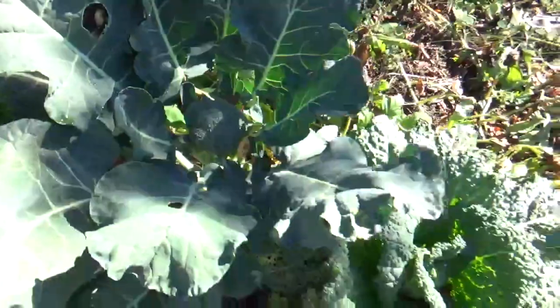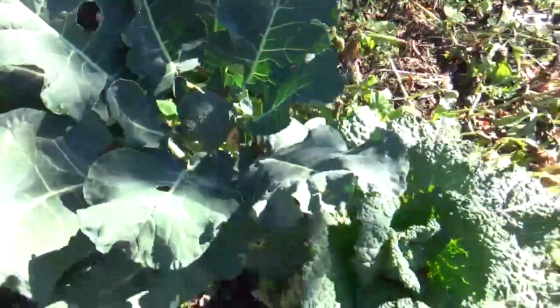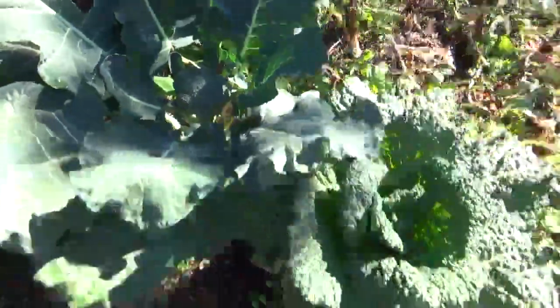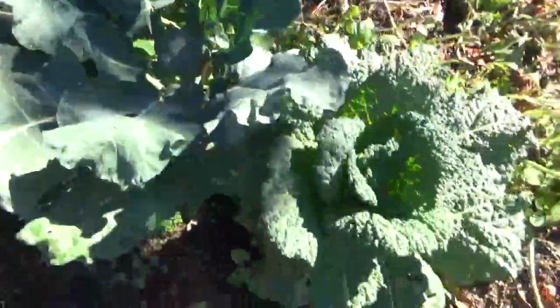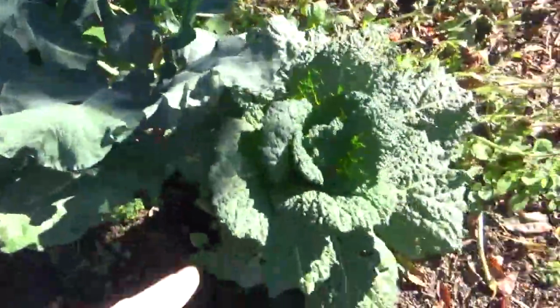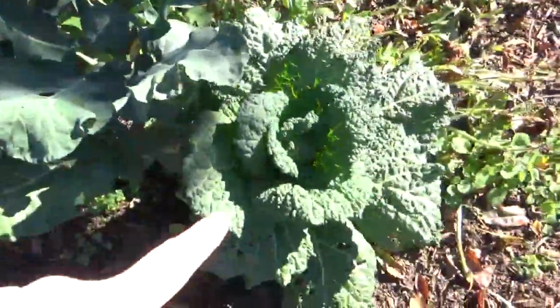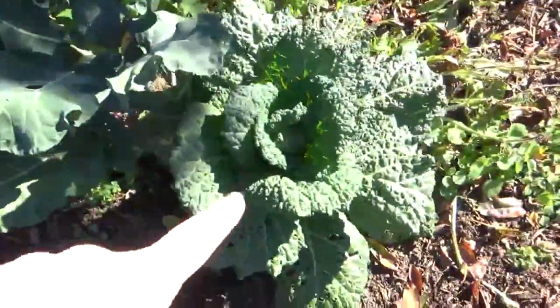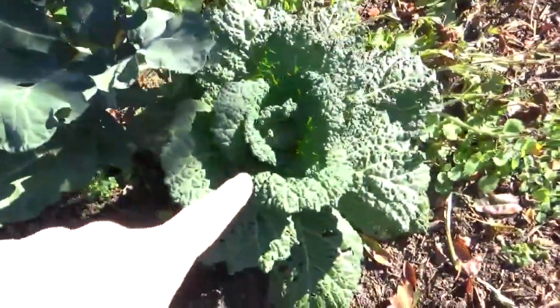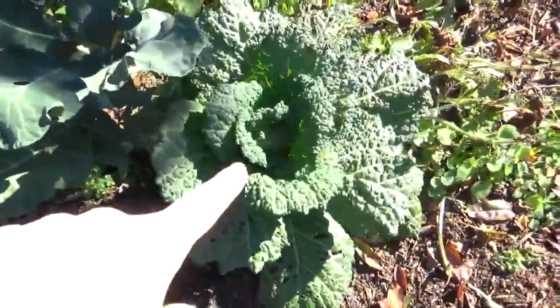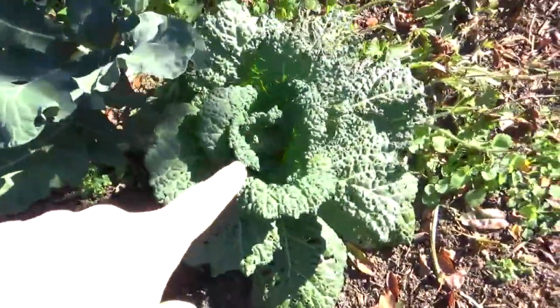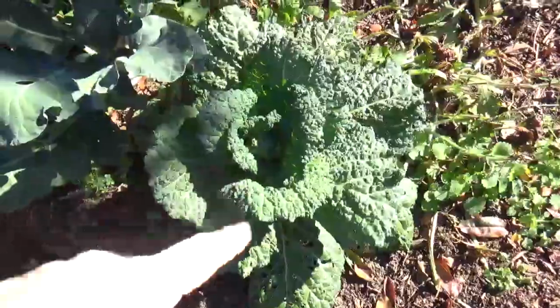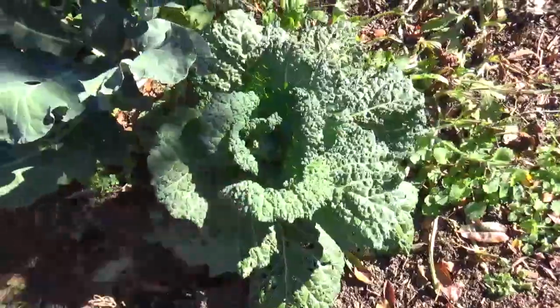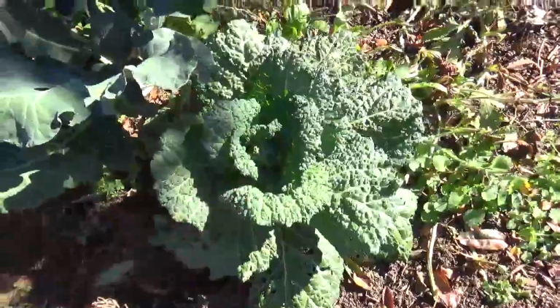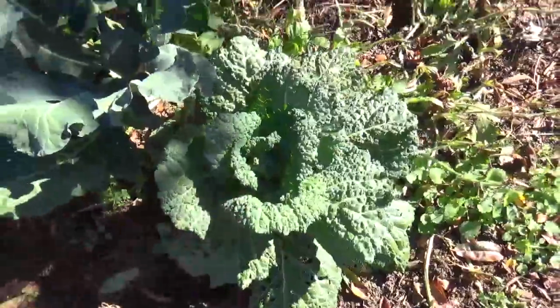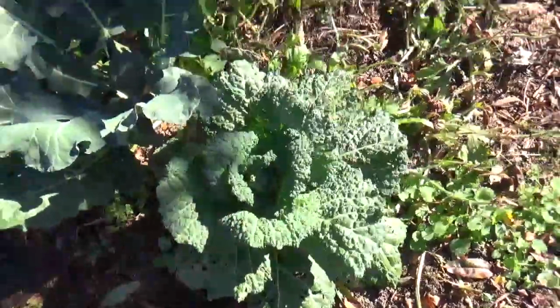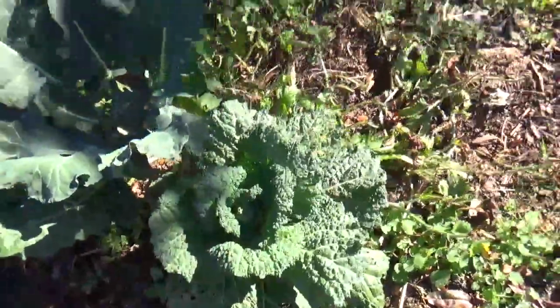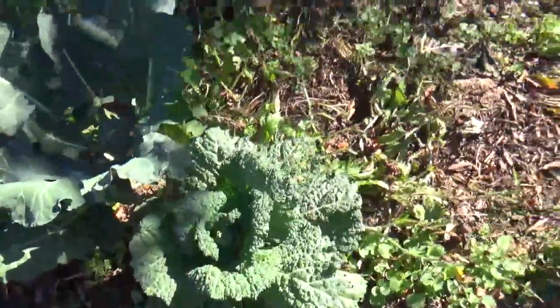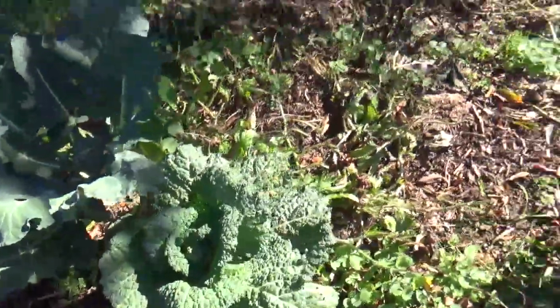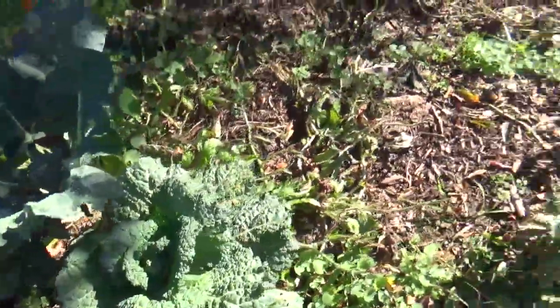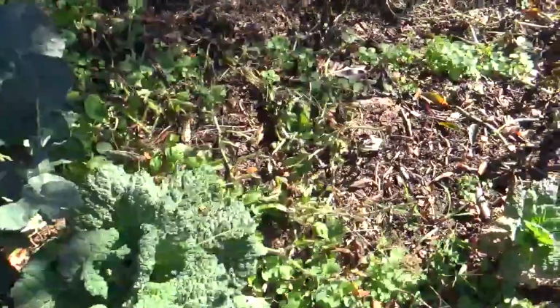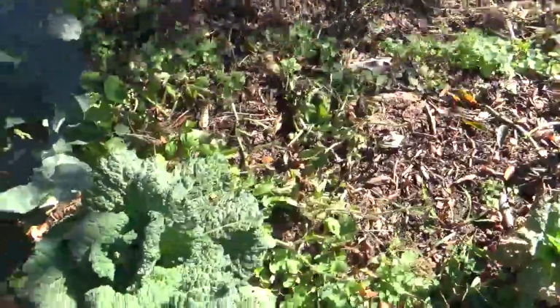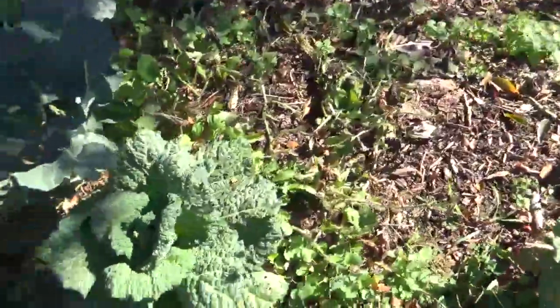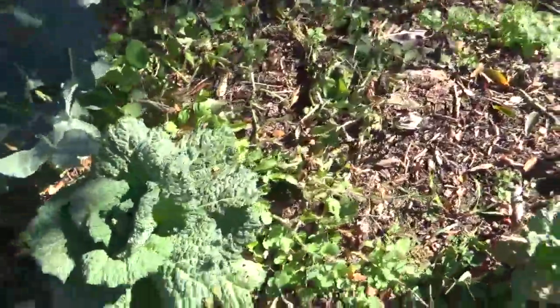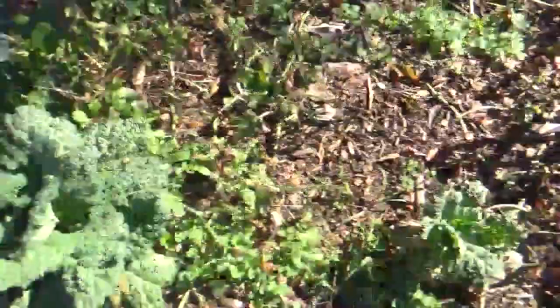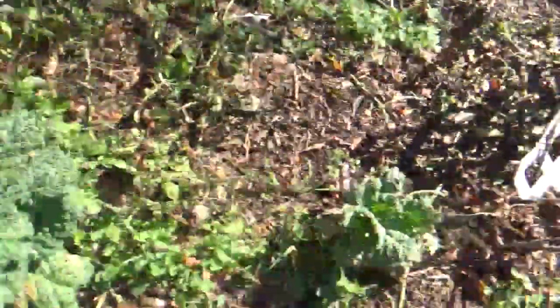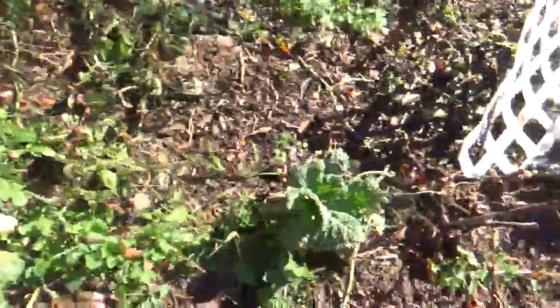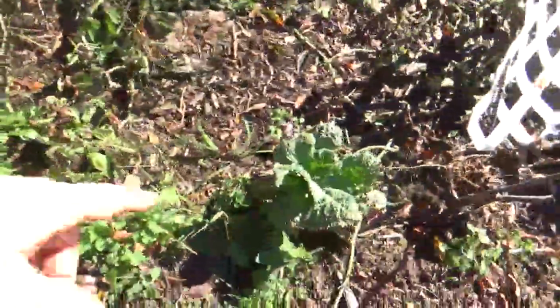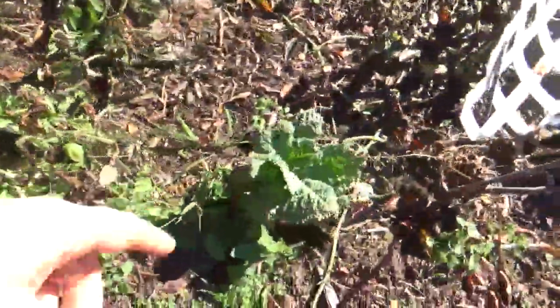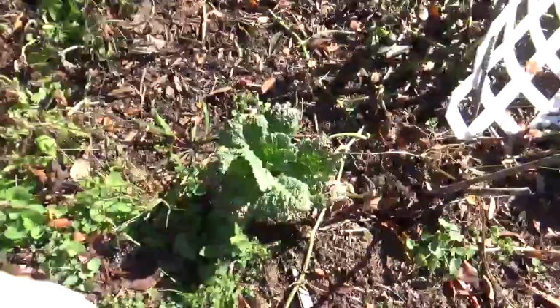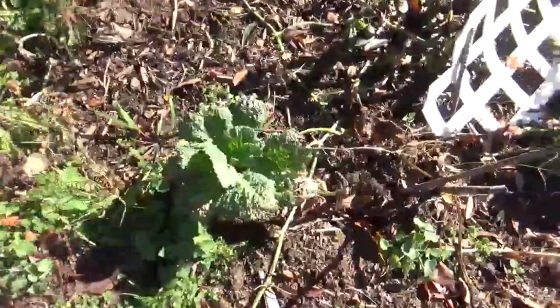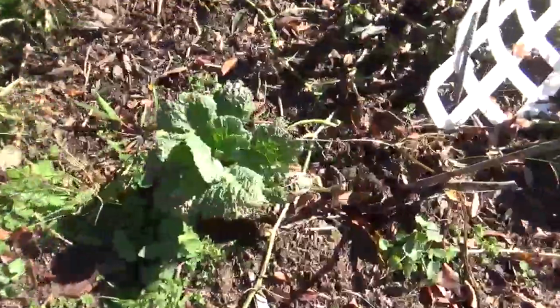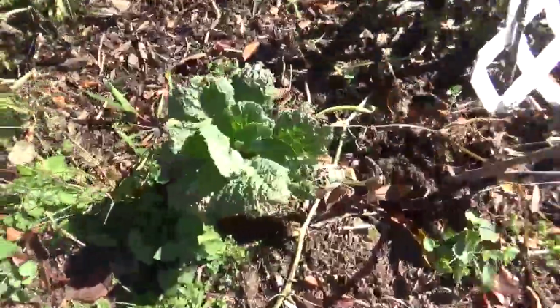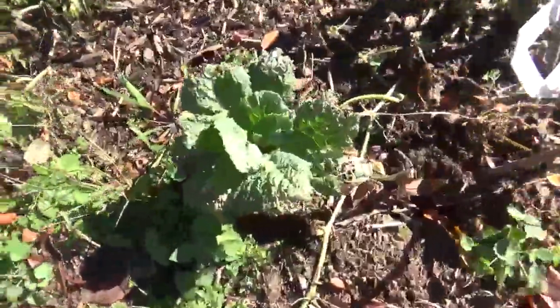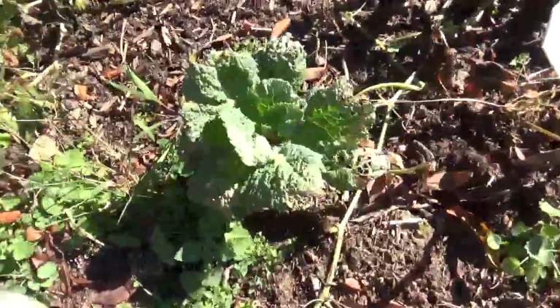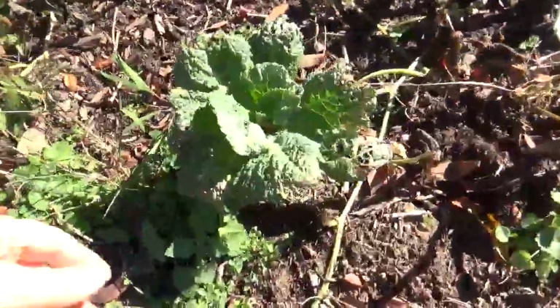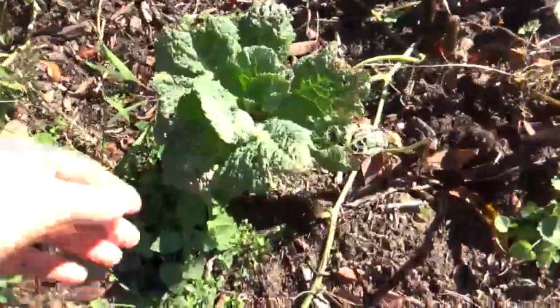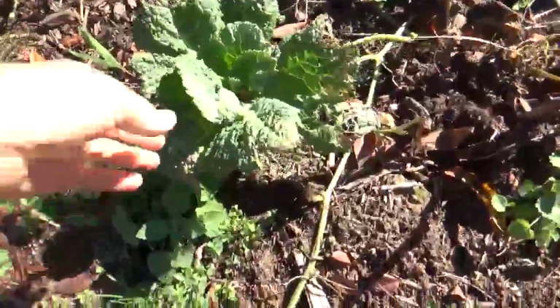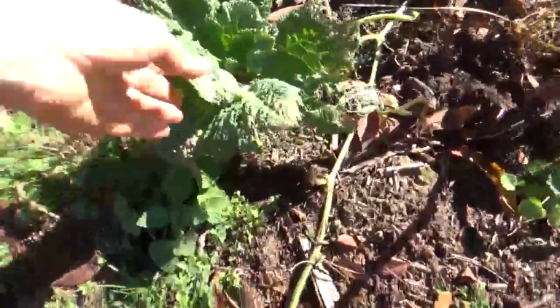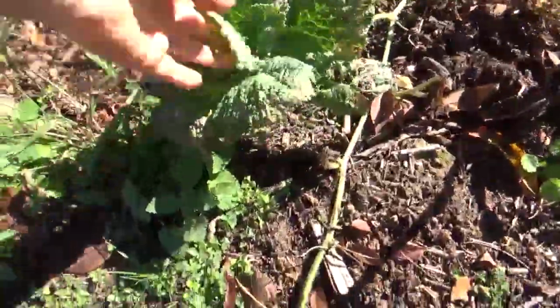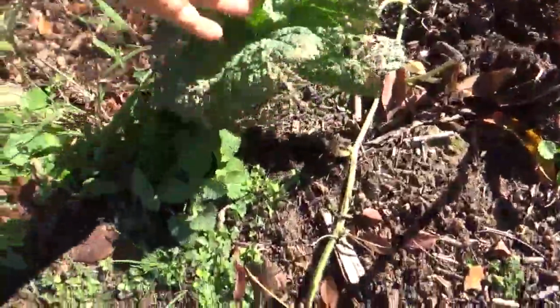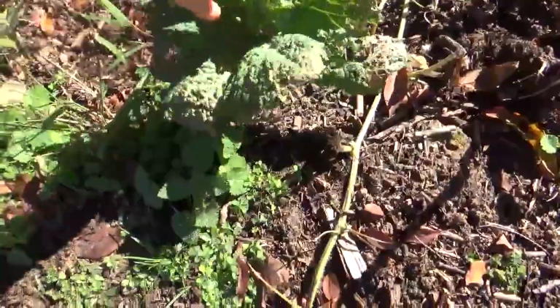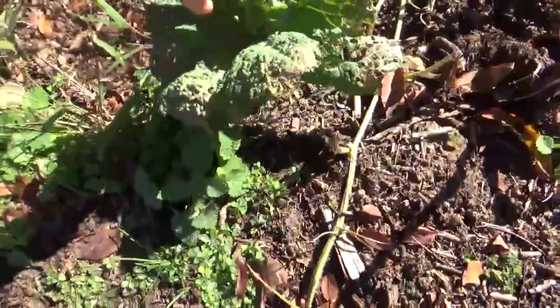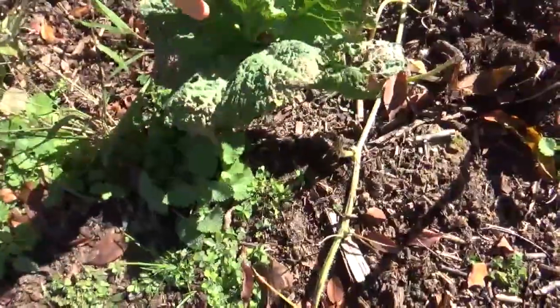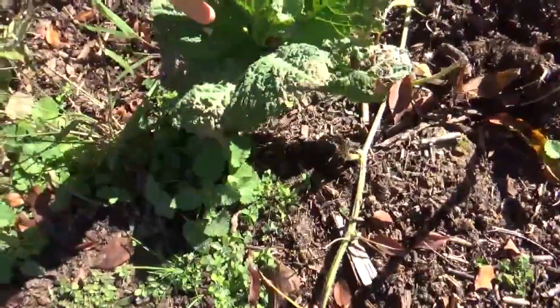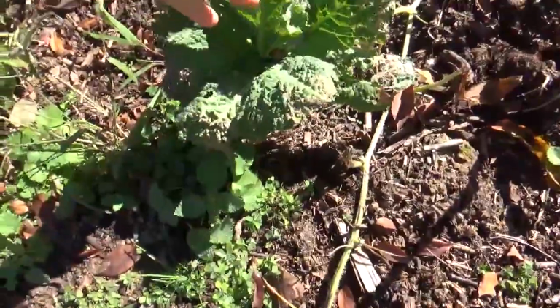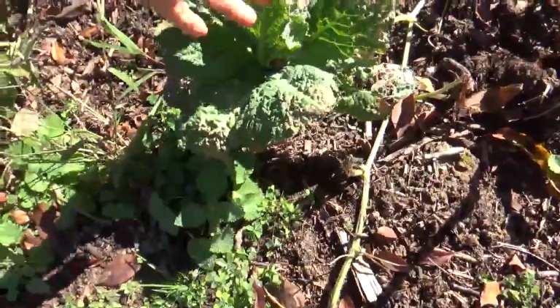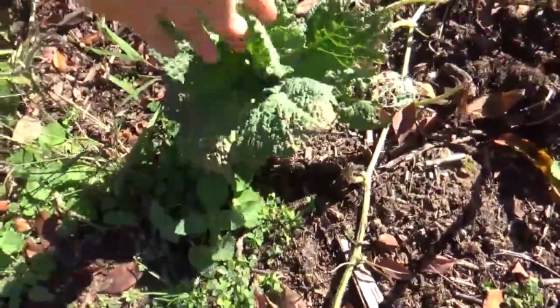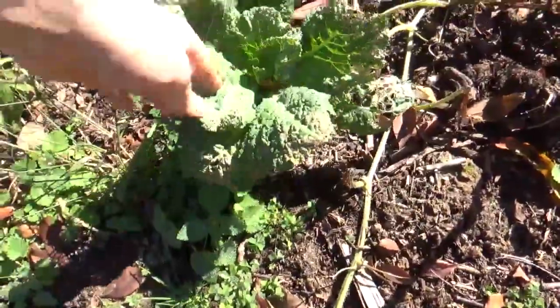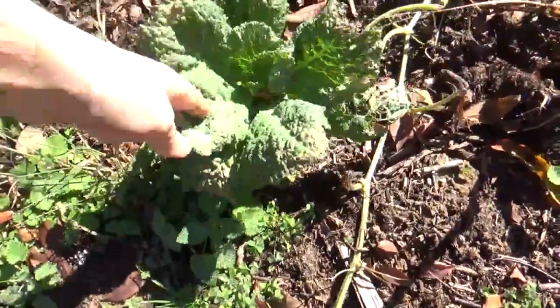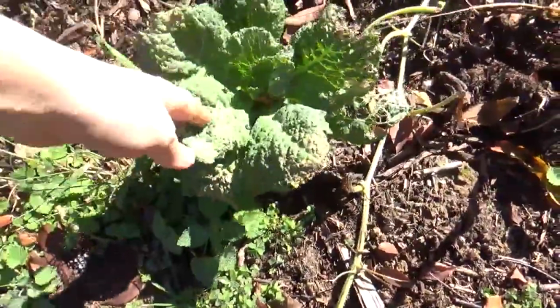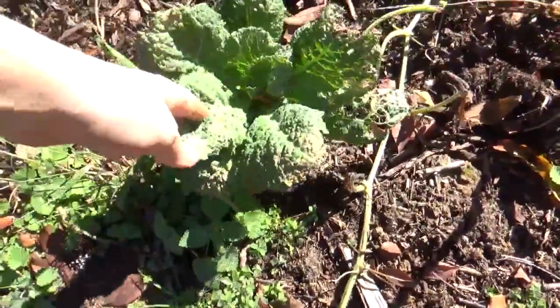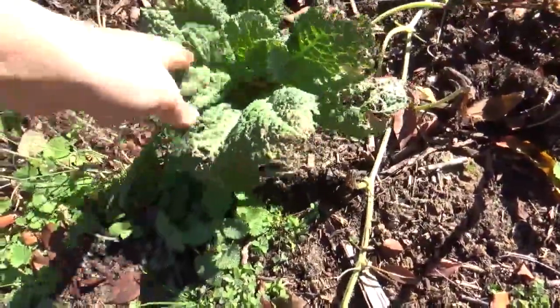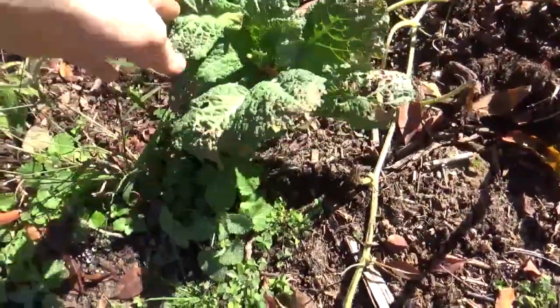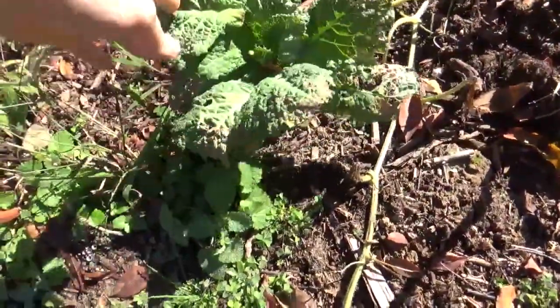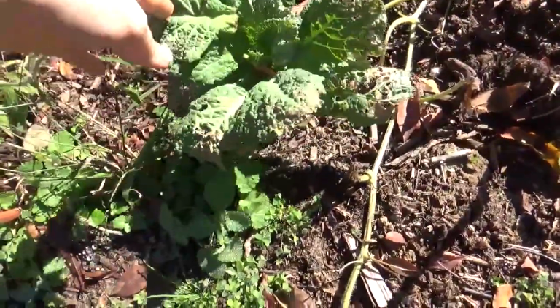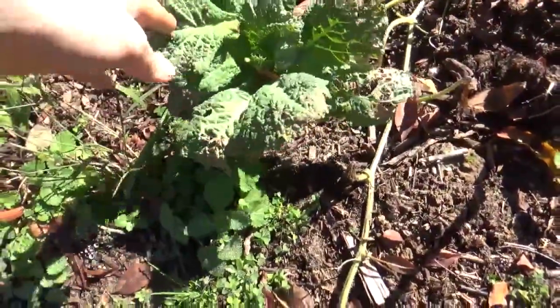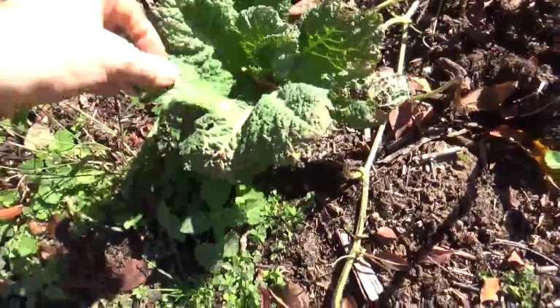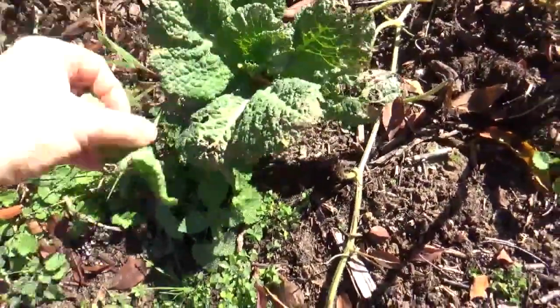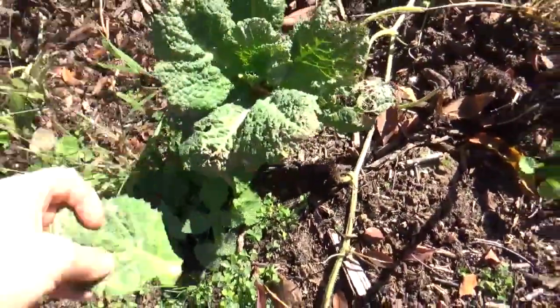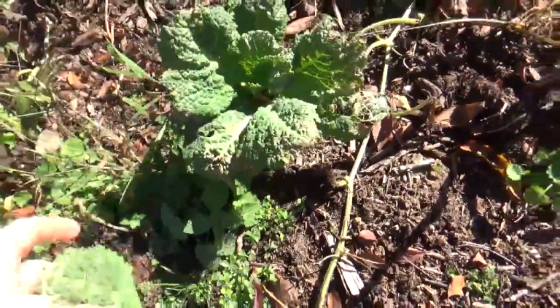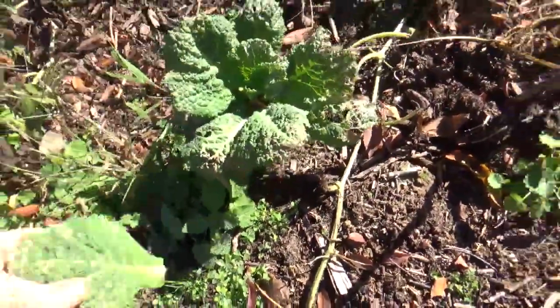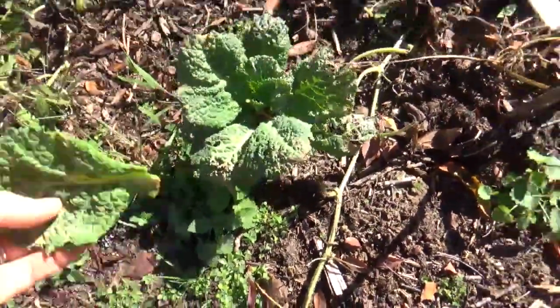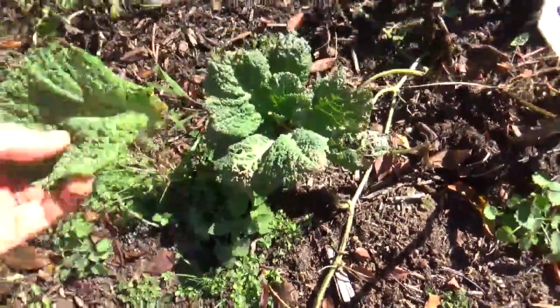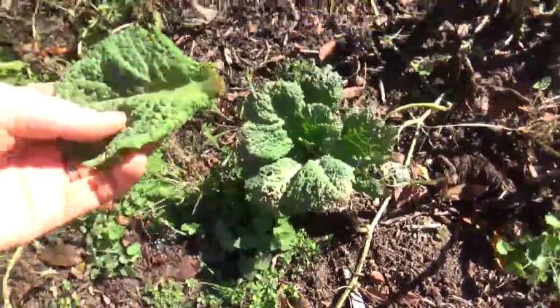The savoy cabbages are doing well. This one is still tiny — I don't really know what's going on with it.